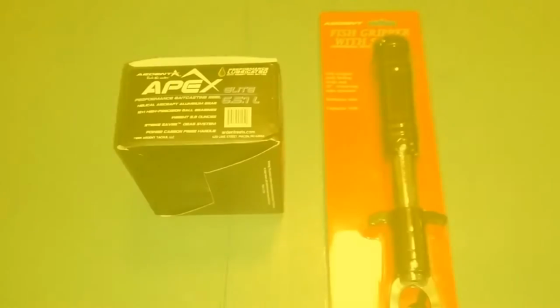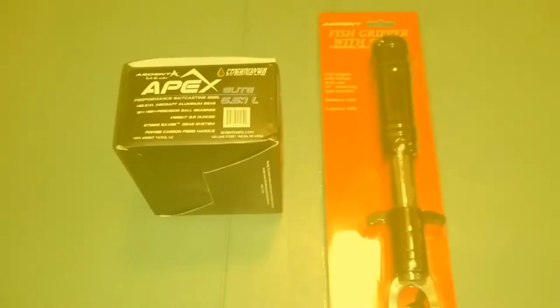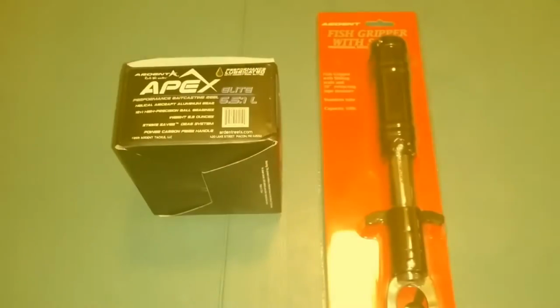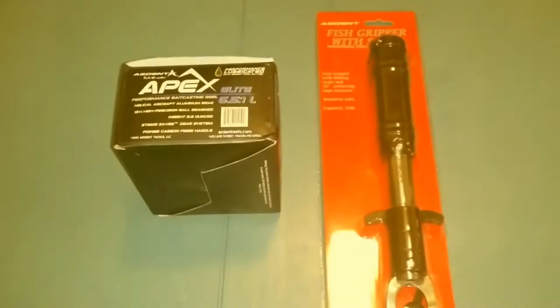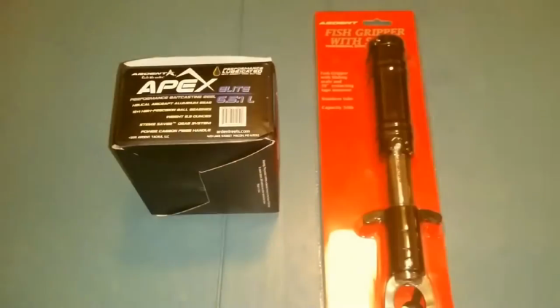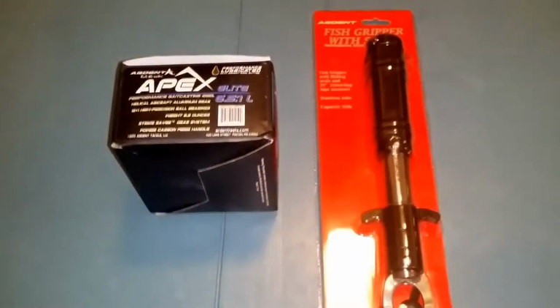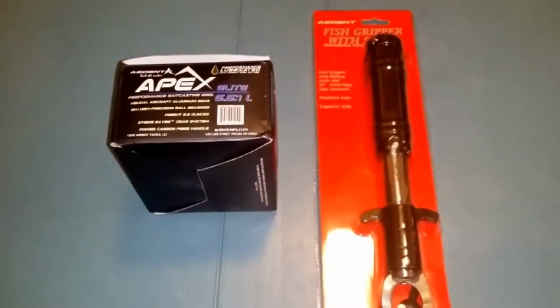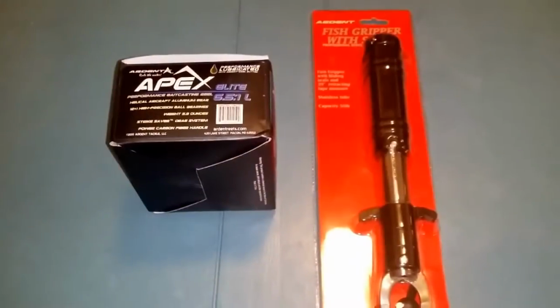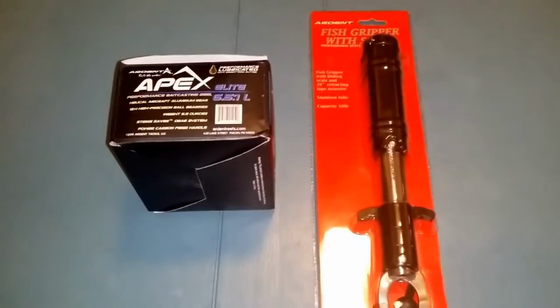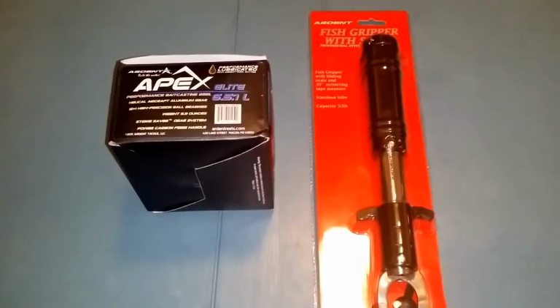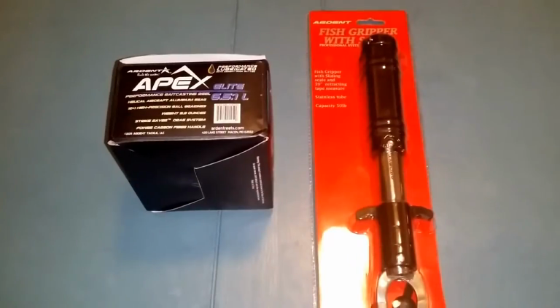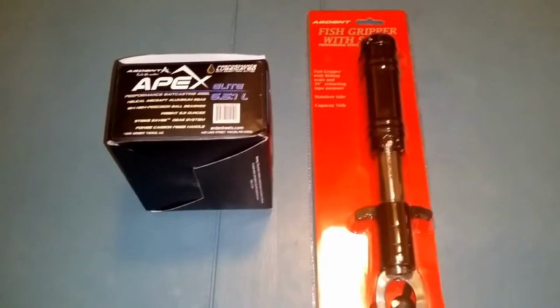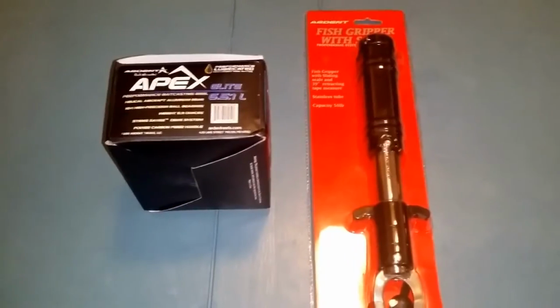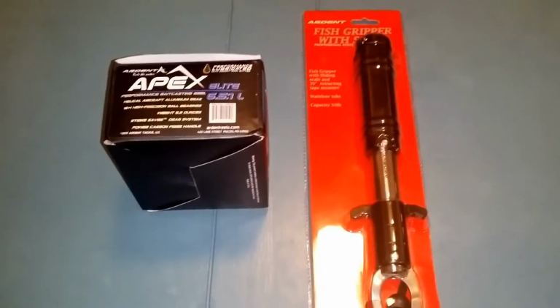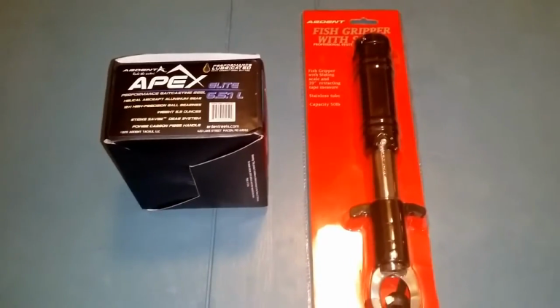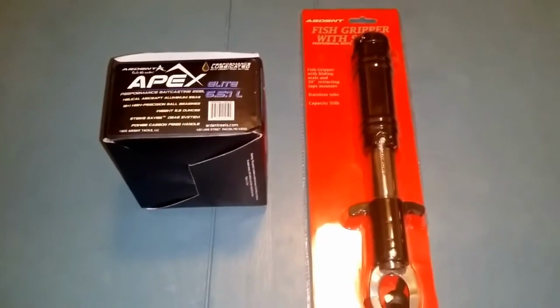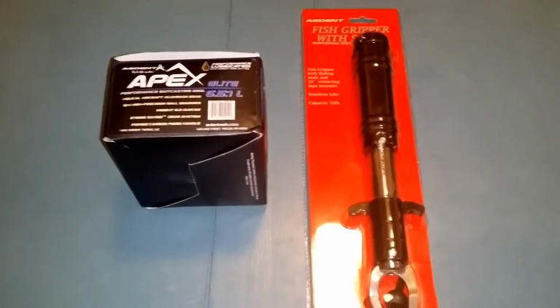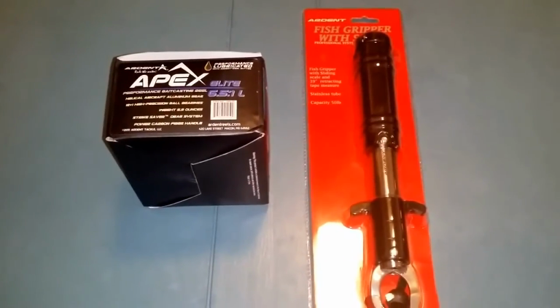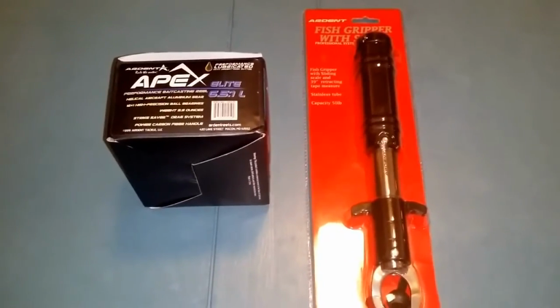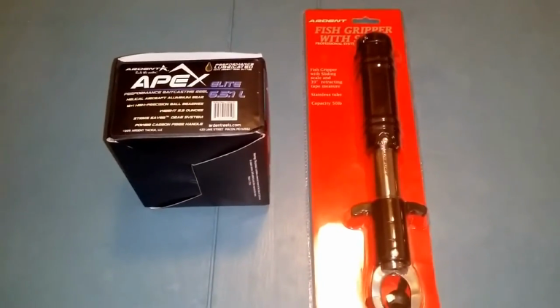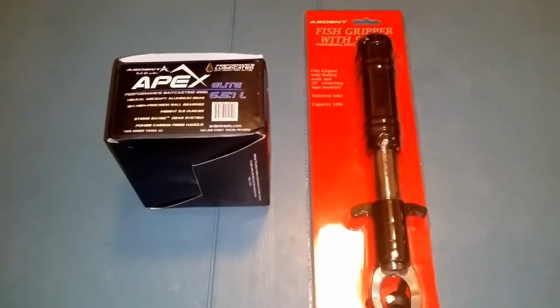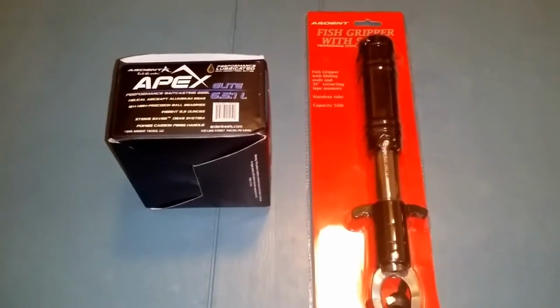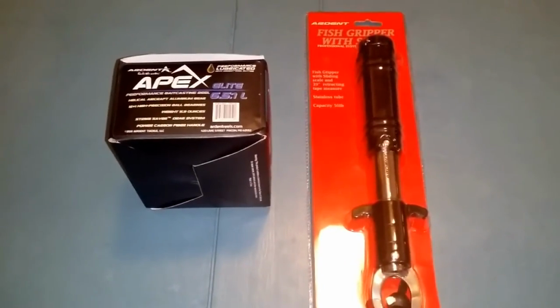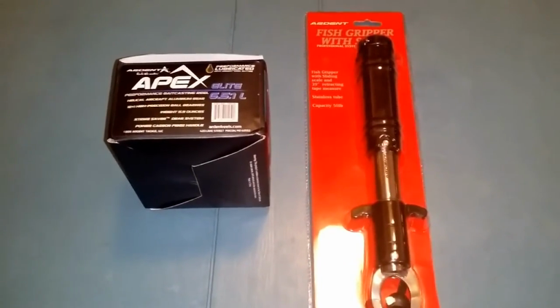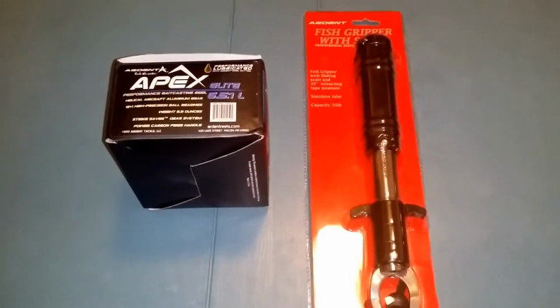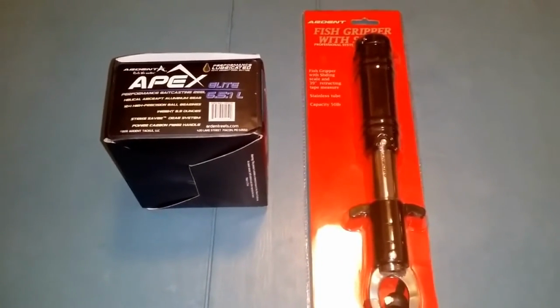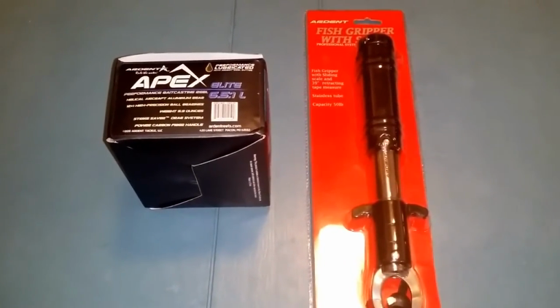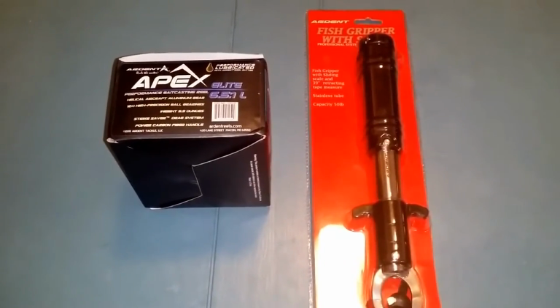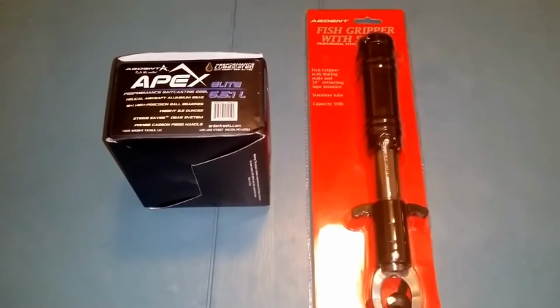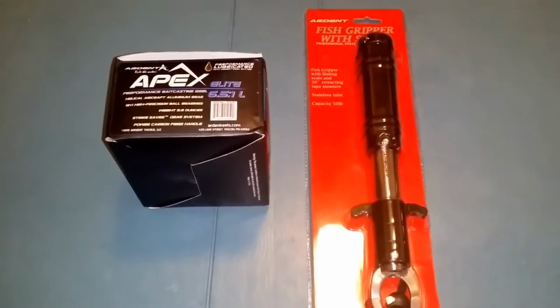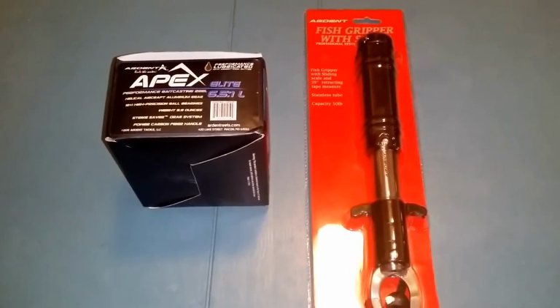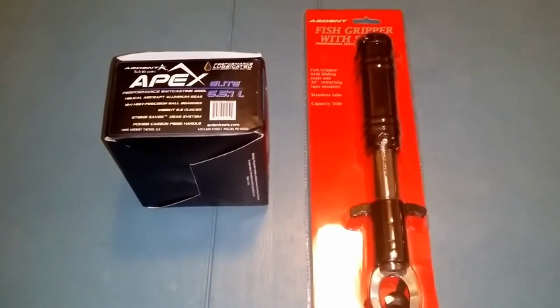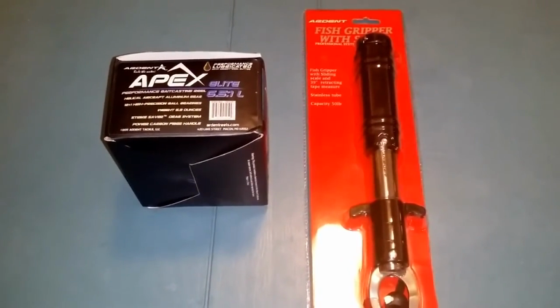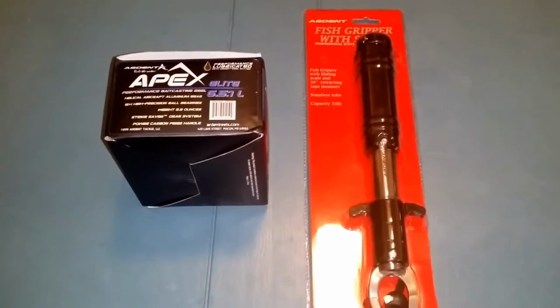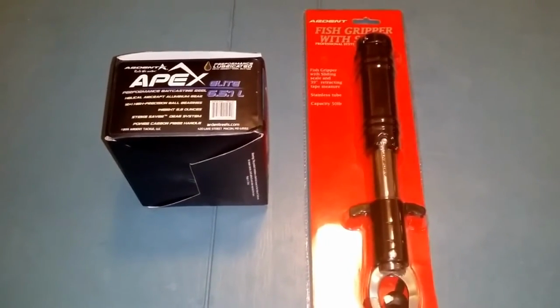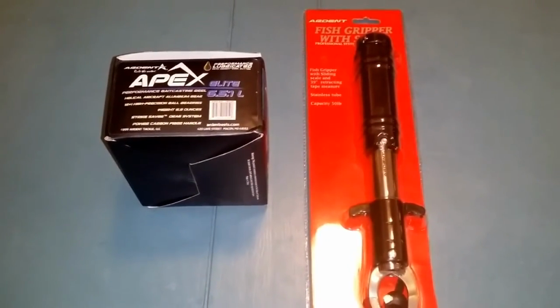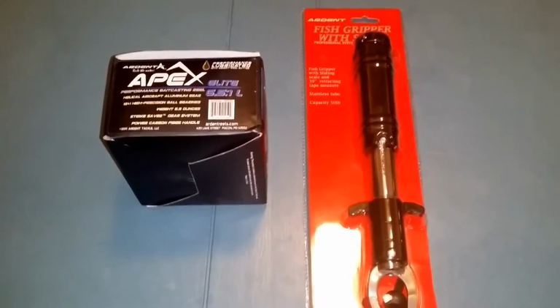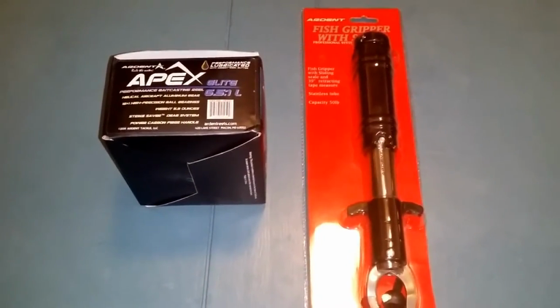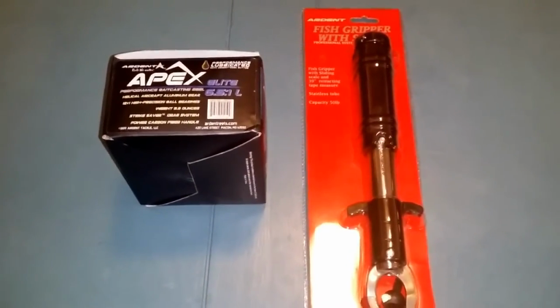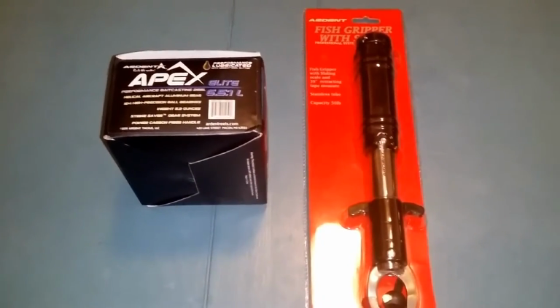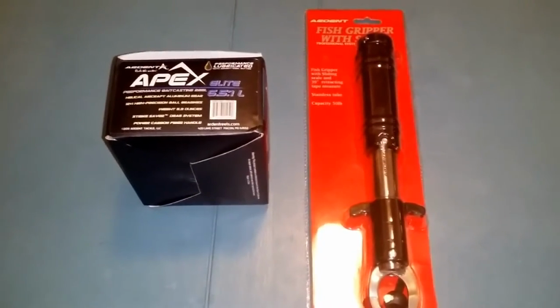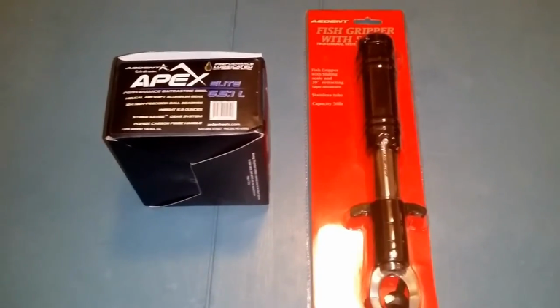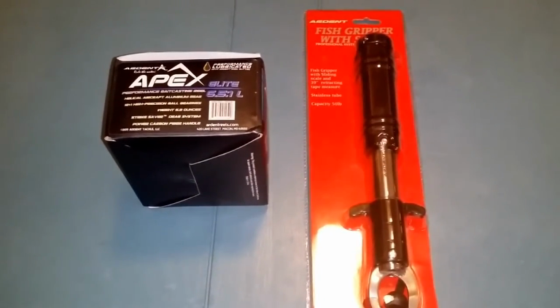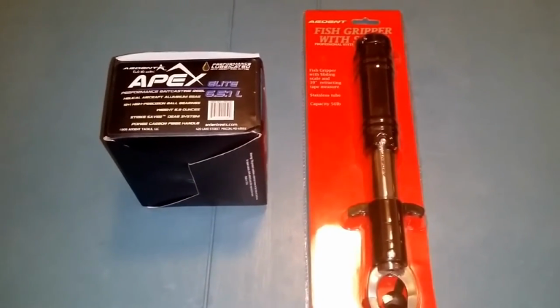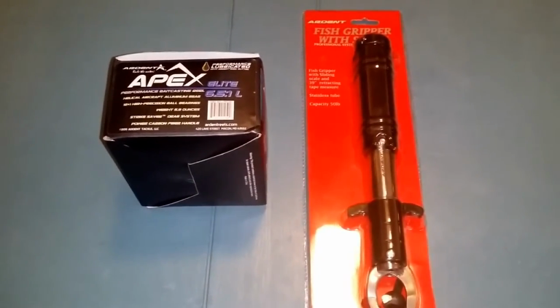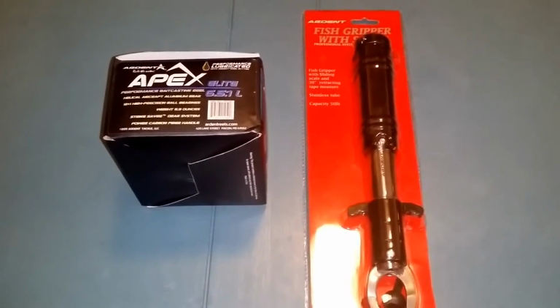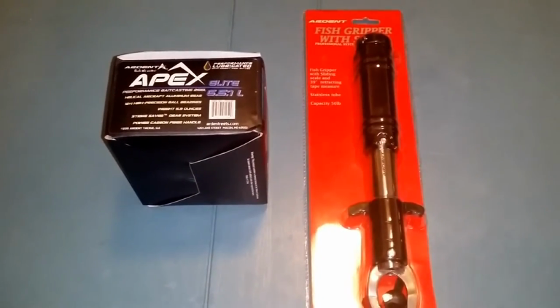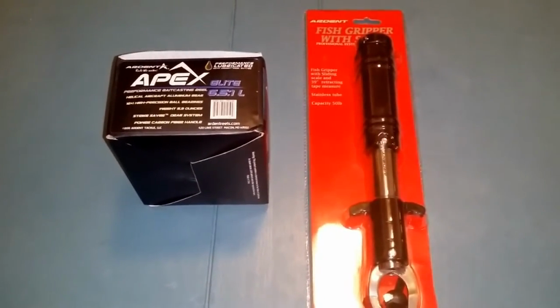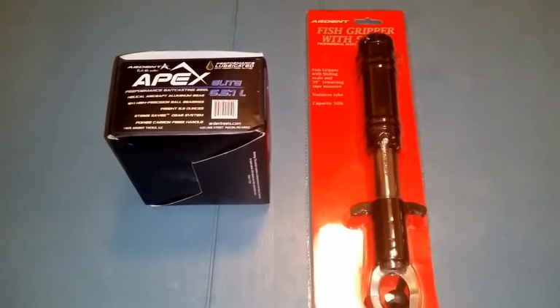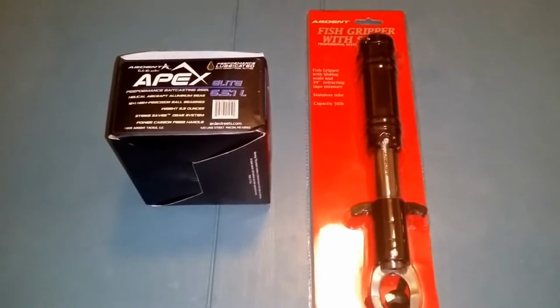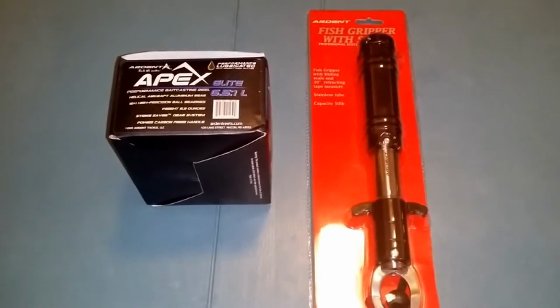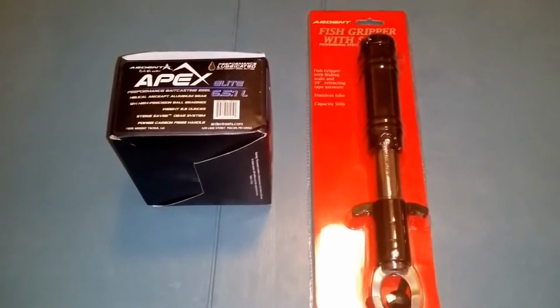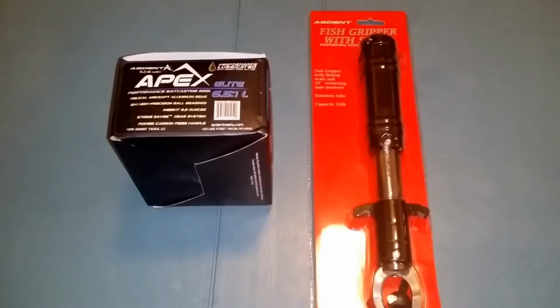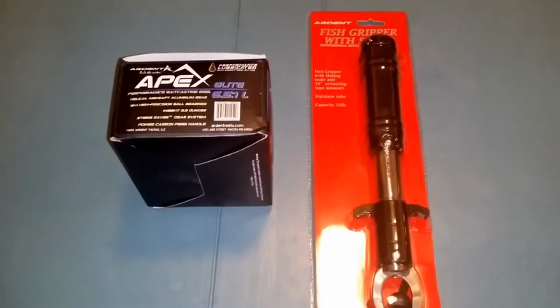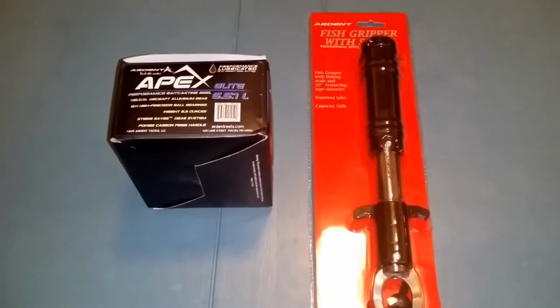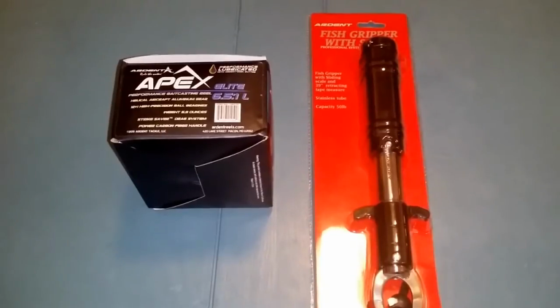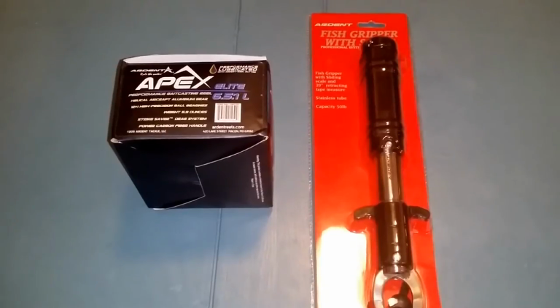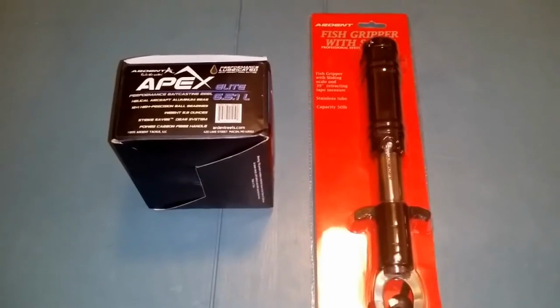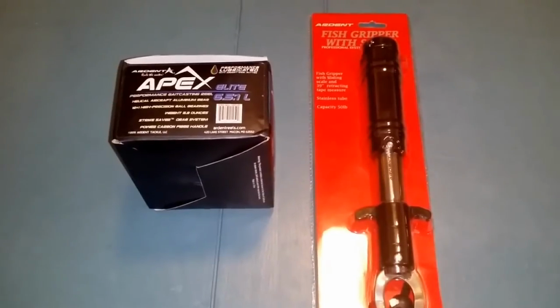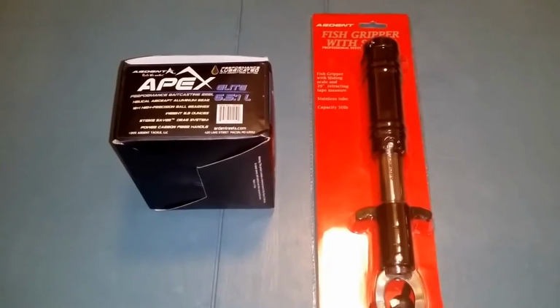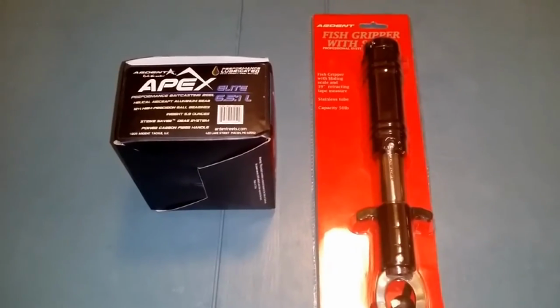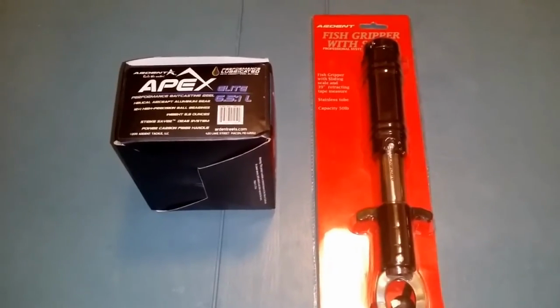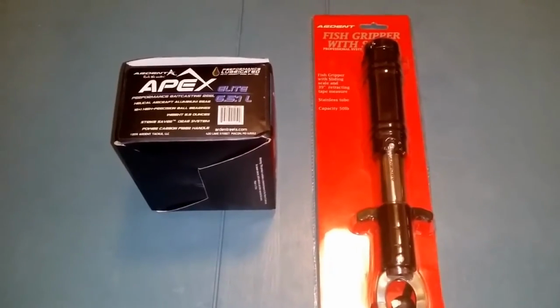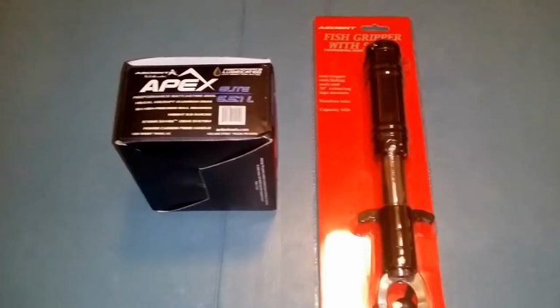Alright guys, I ordered some new stuff from Ardent's website and it finally came in. So check it out.